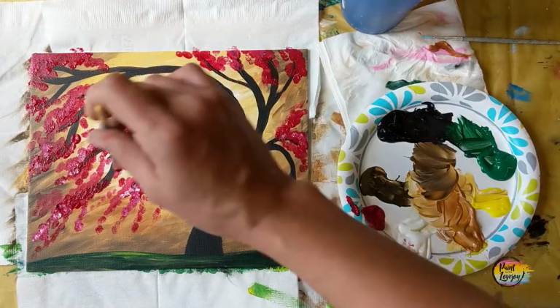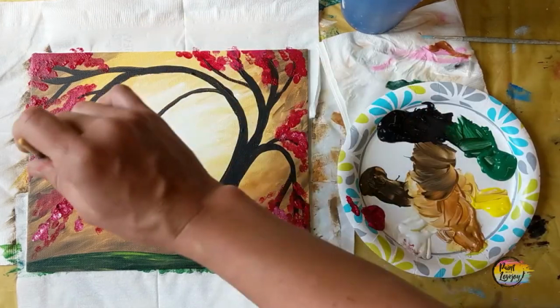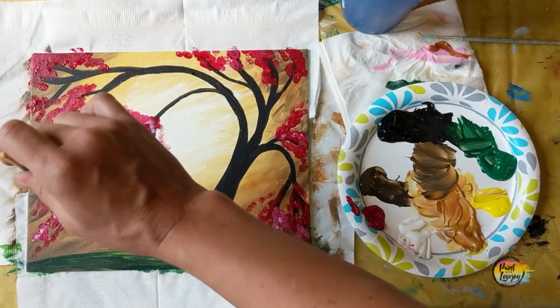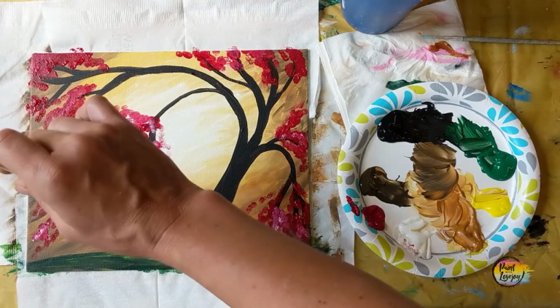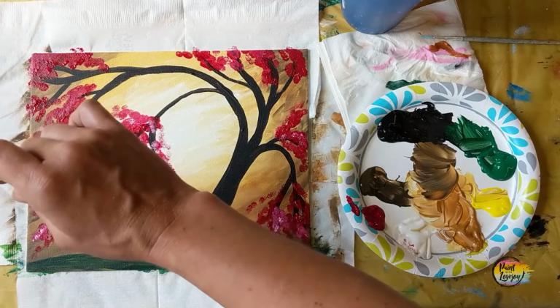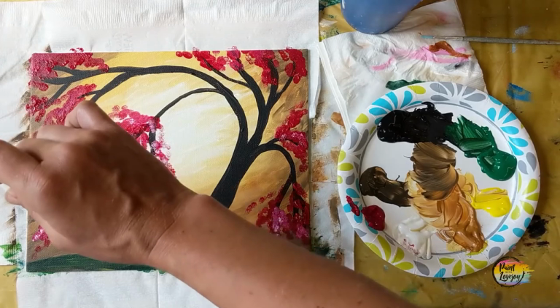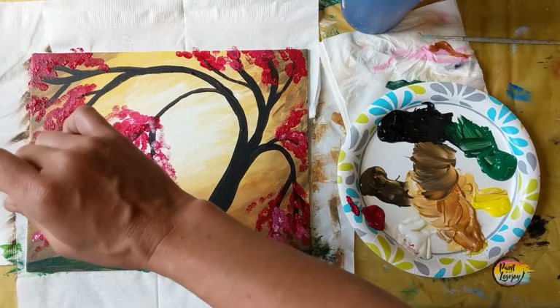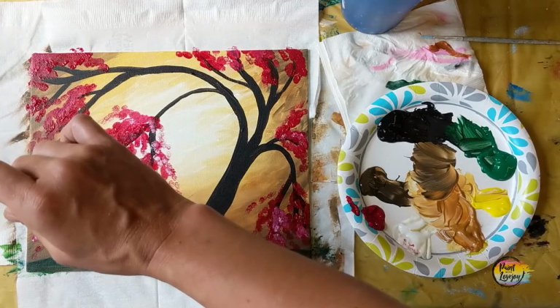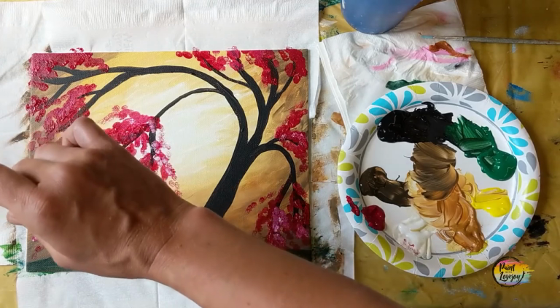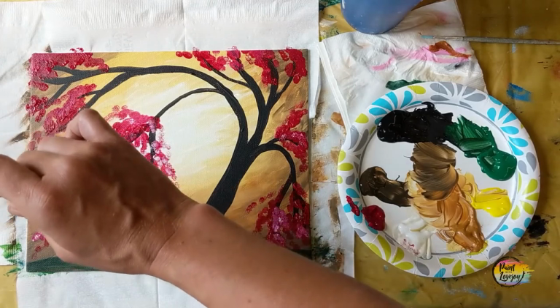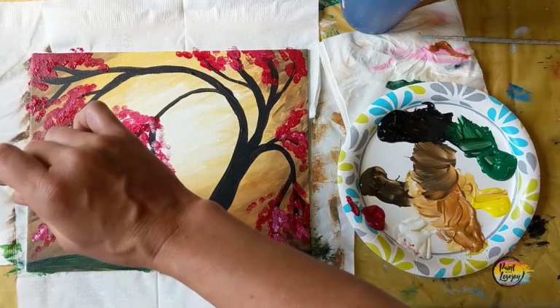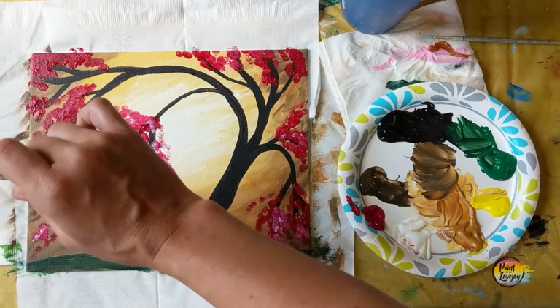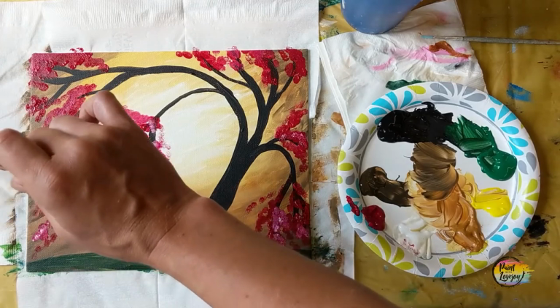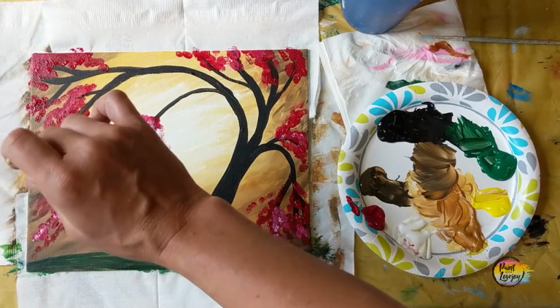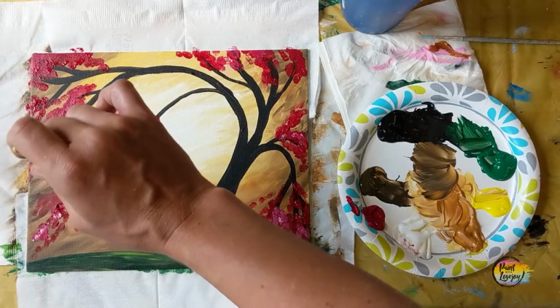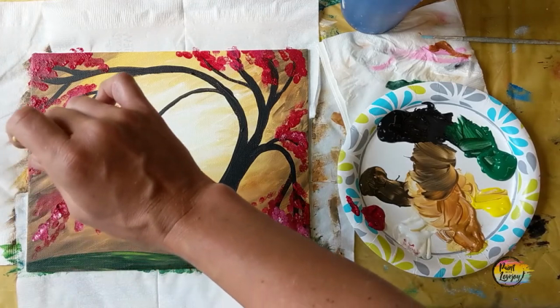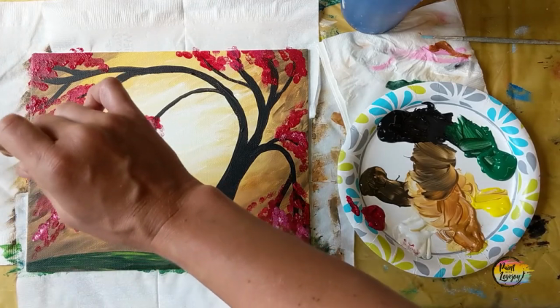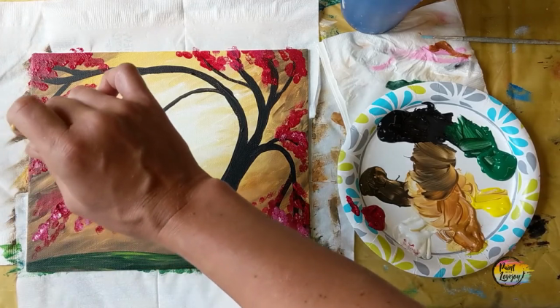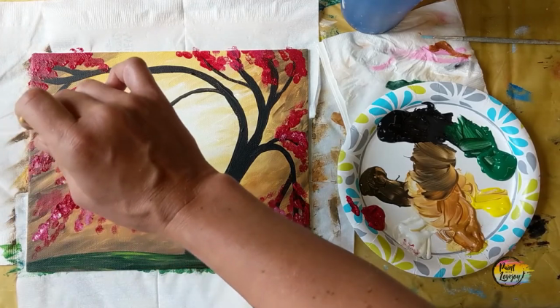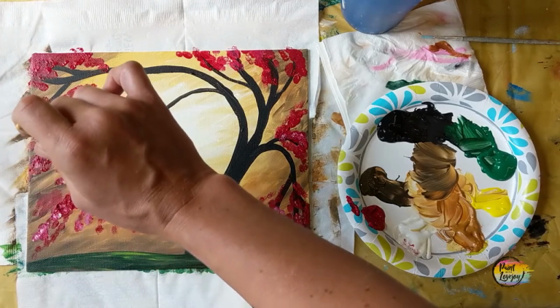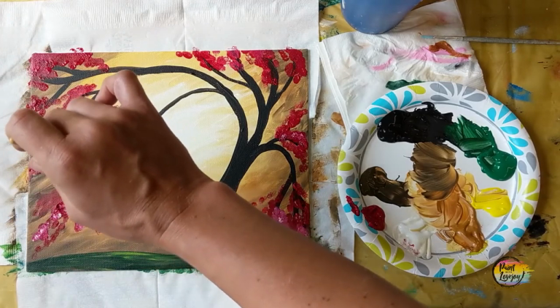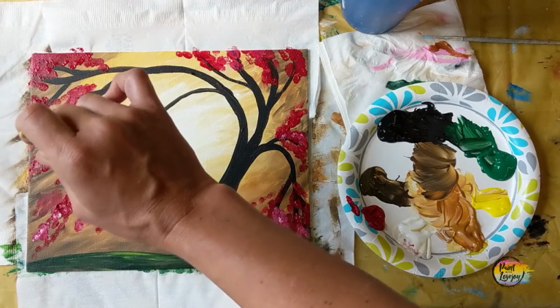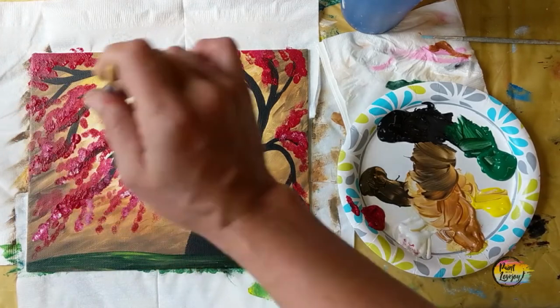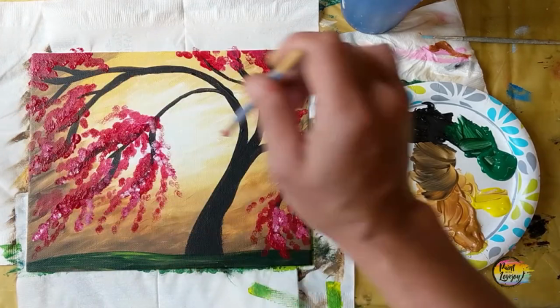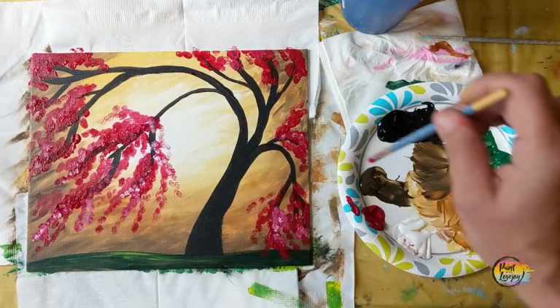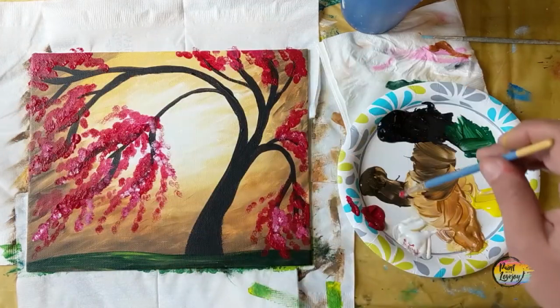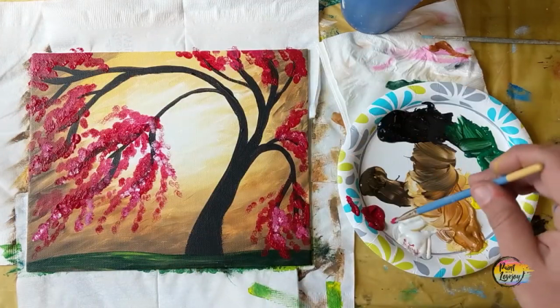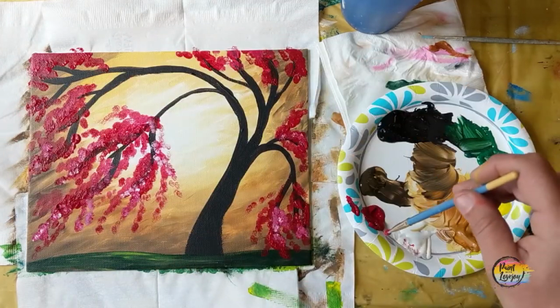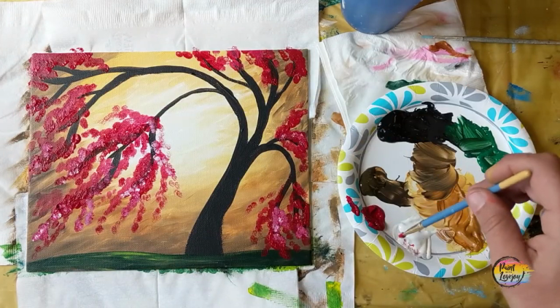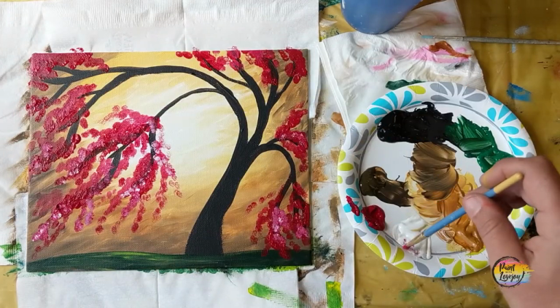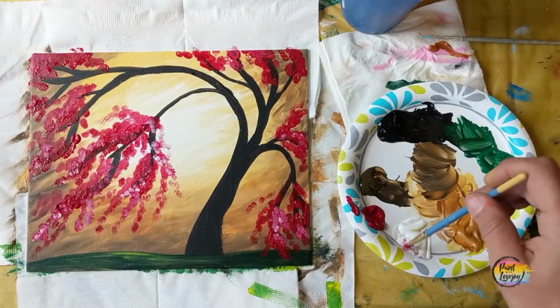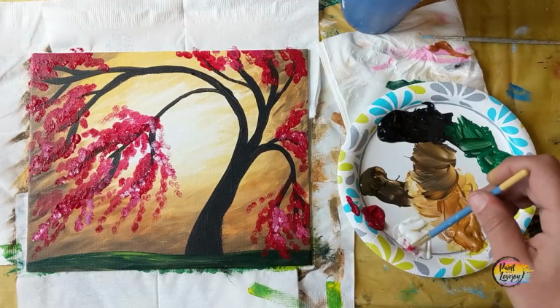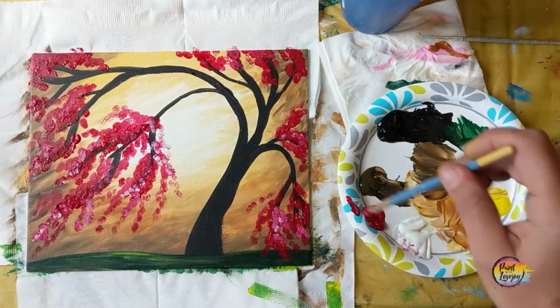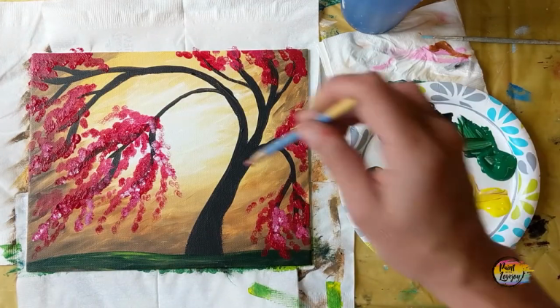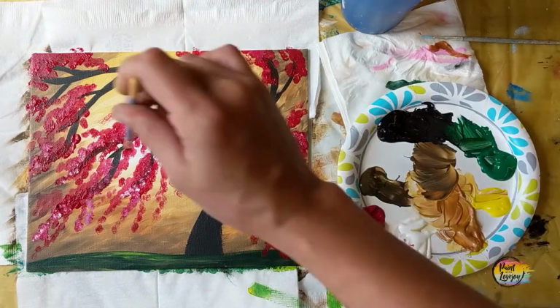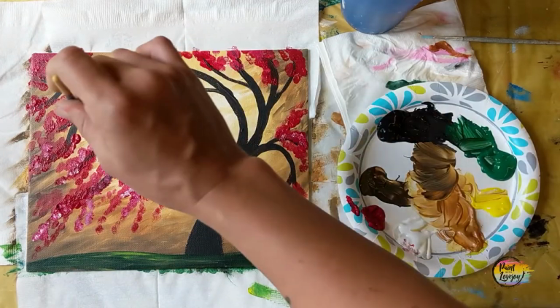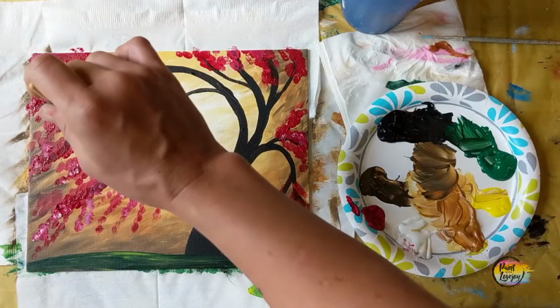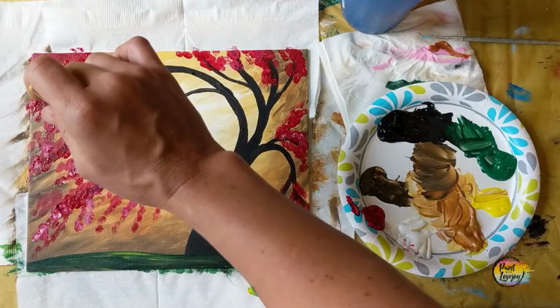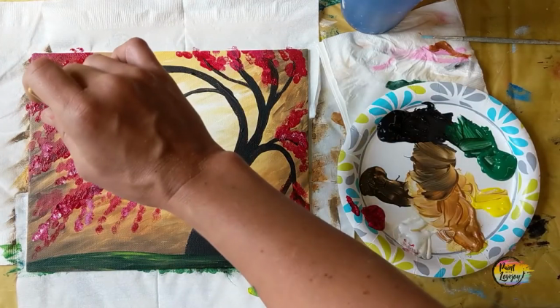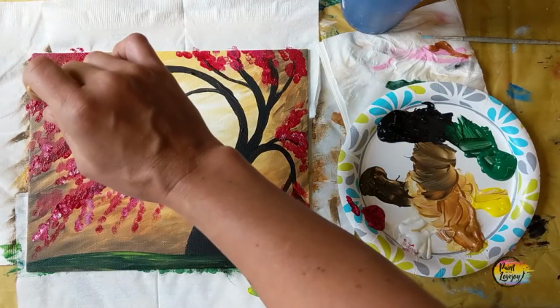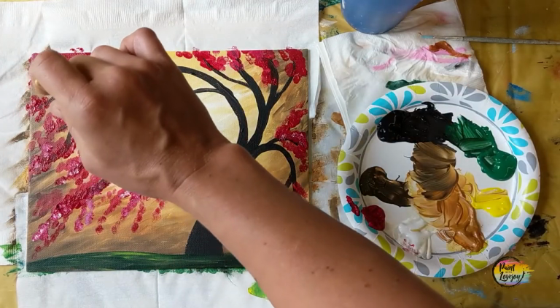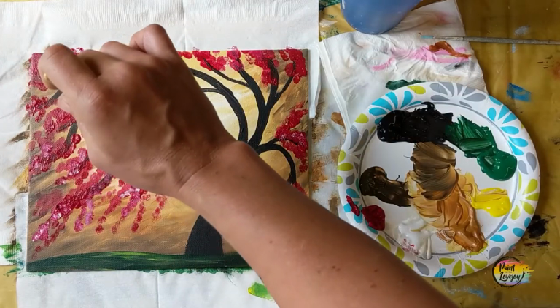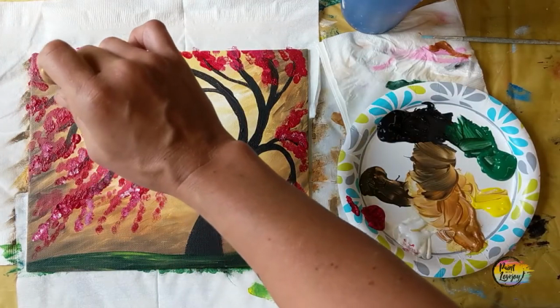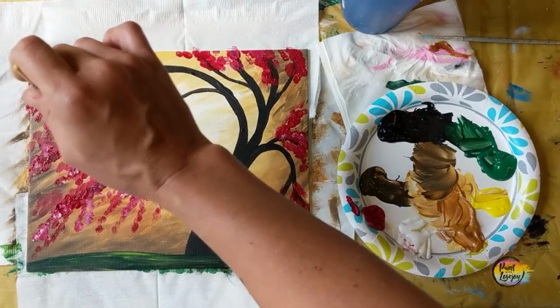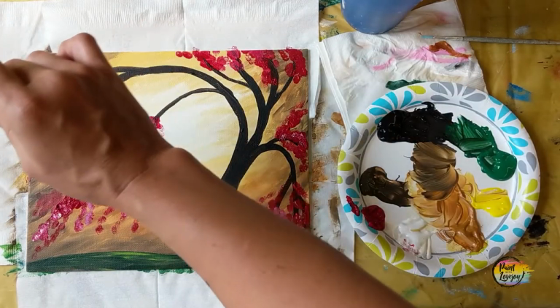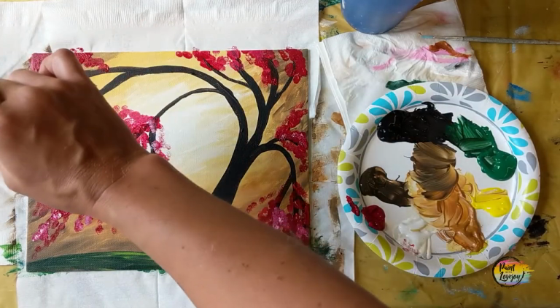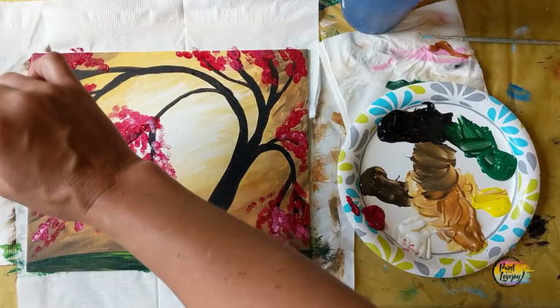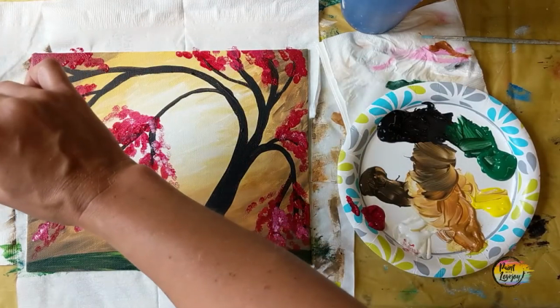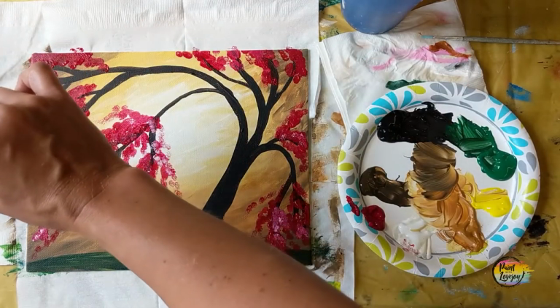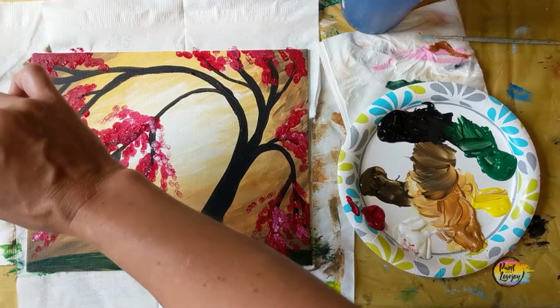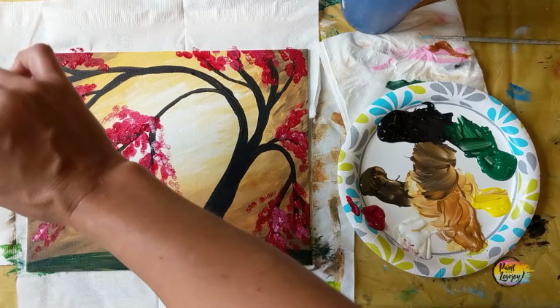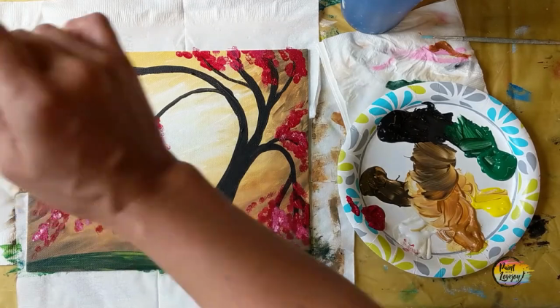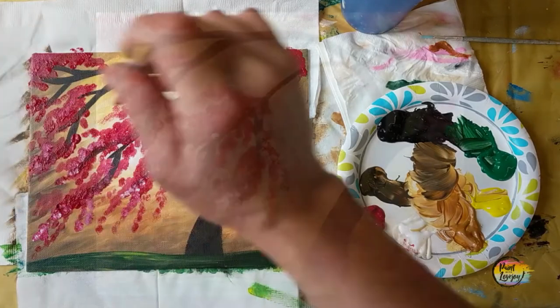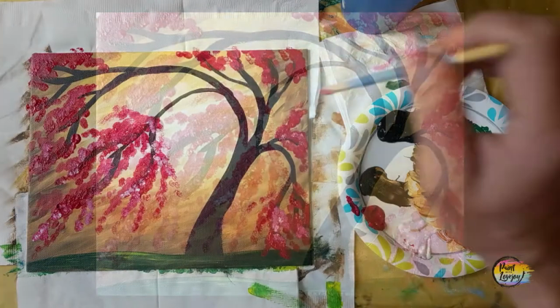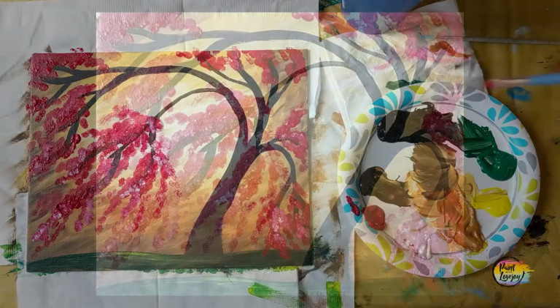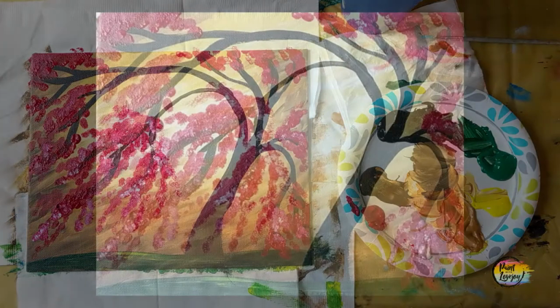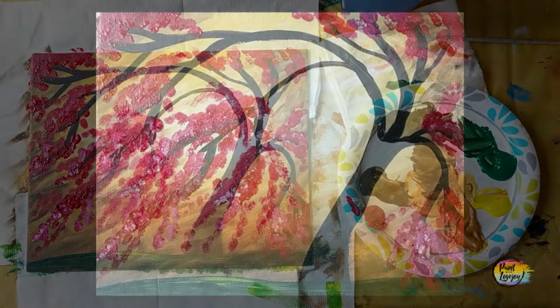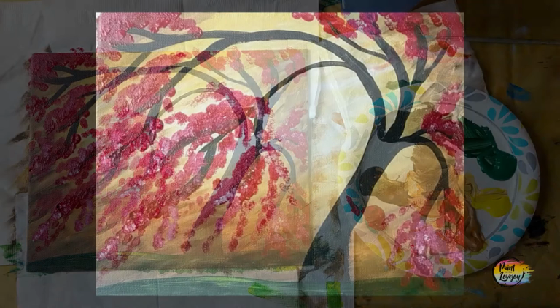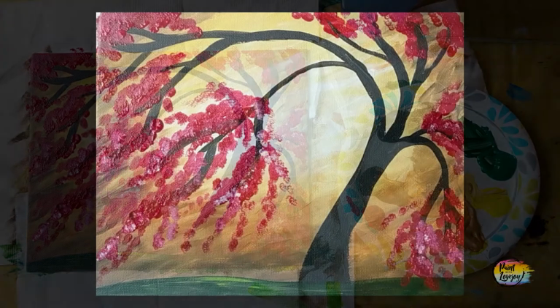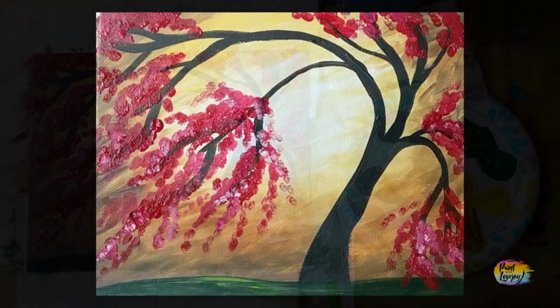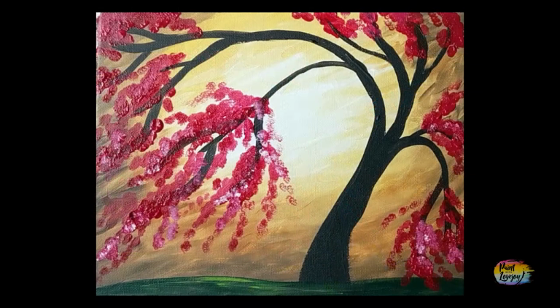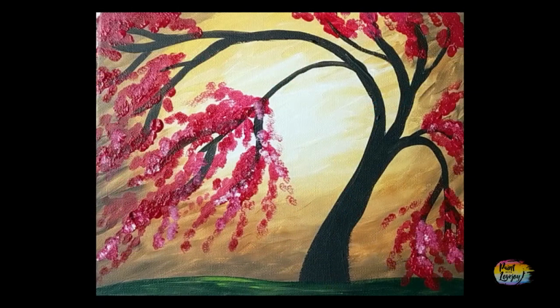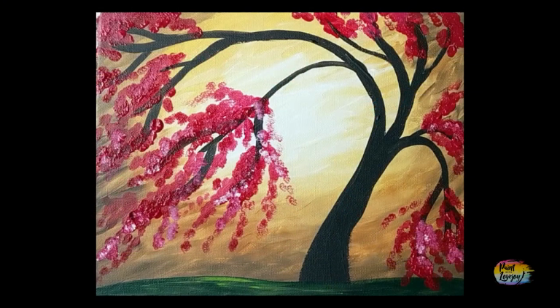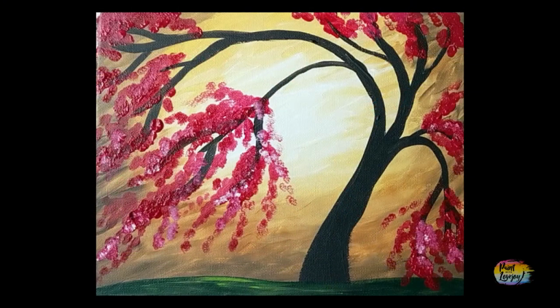Thanks so much for taking time out of your day to paint with me. I'm honored and I look forward to painting with you in the future. Cheers.